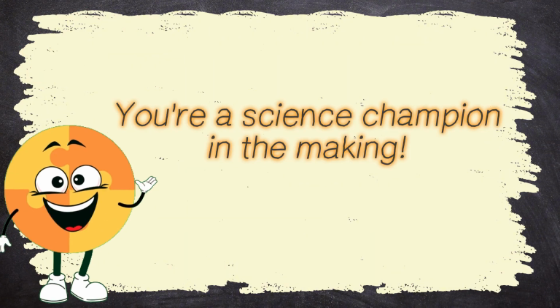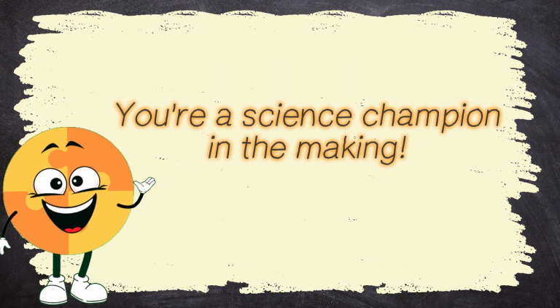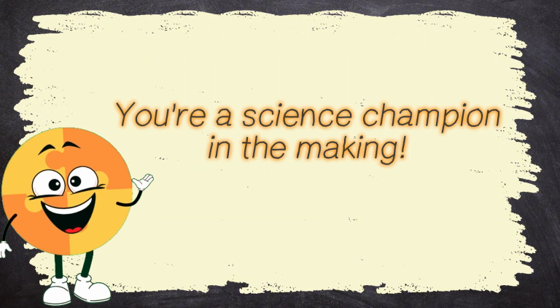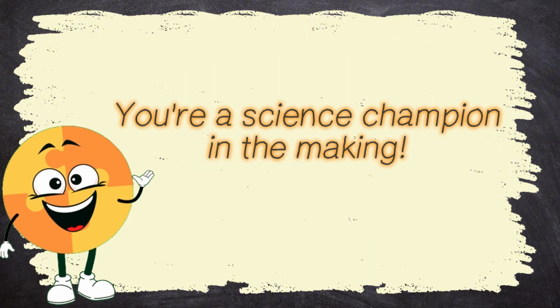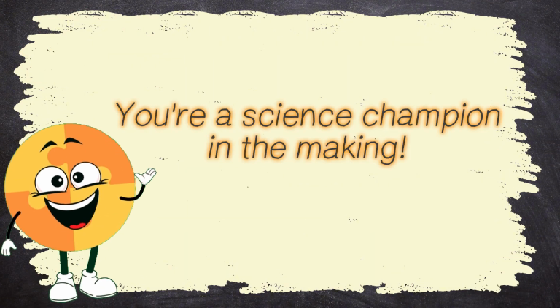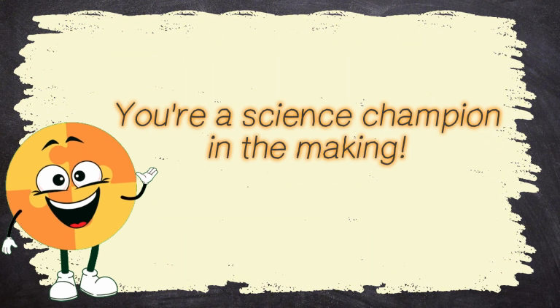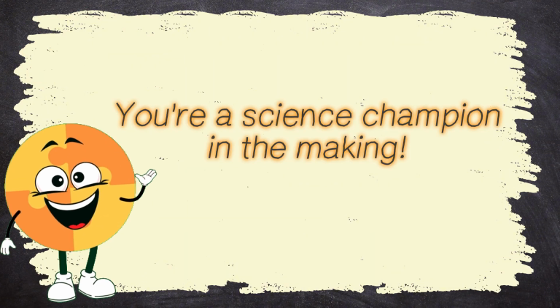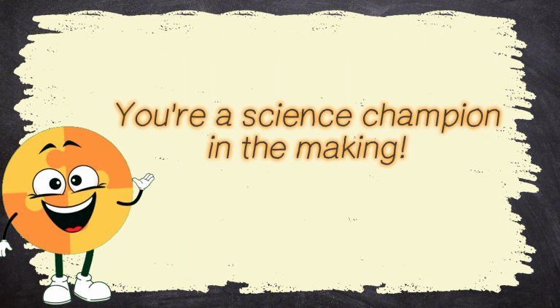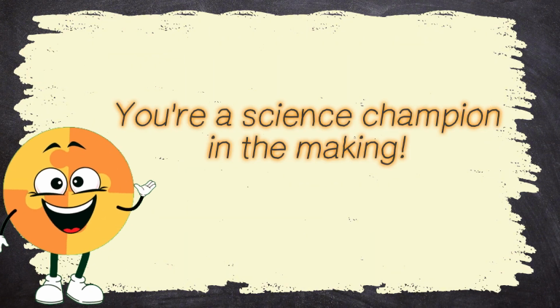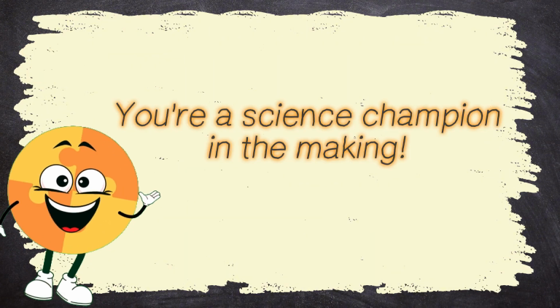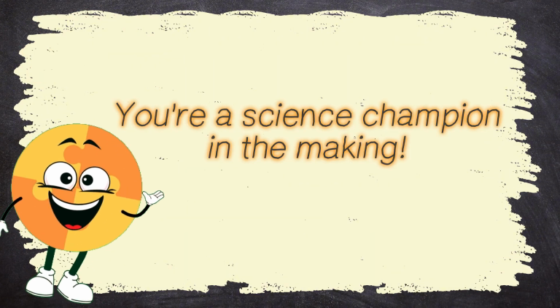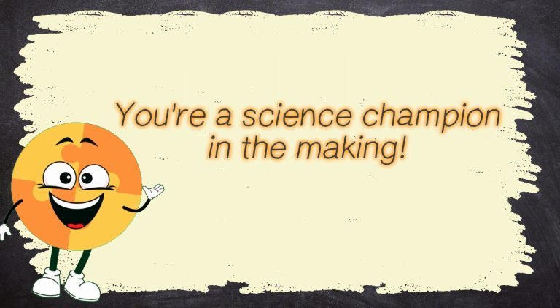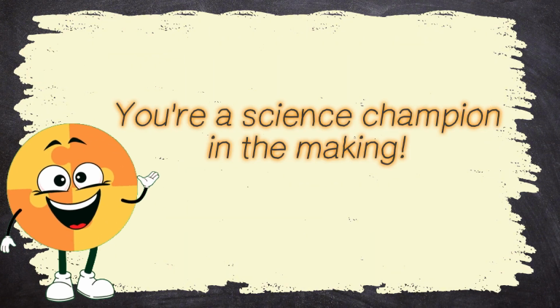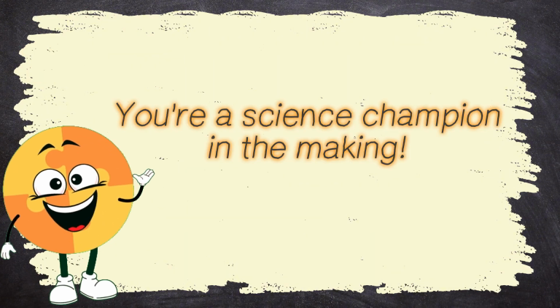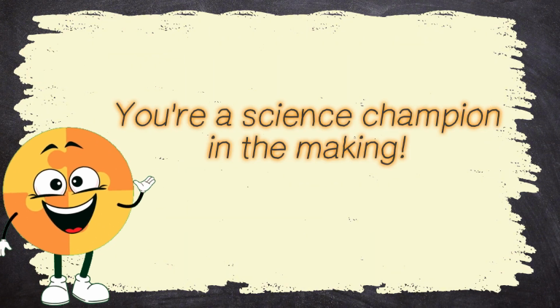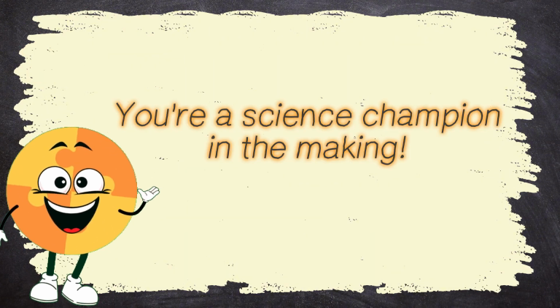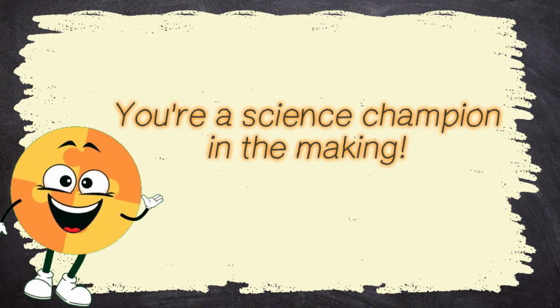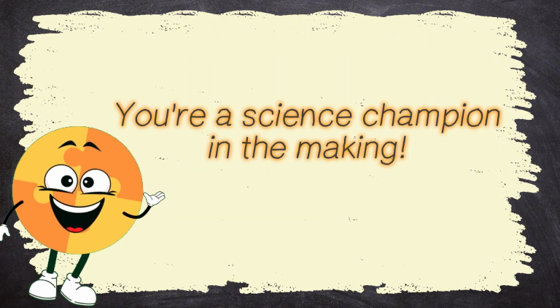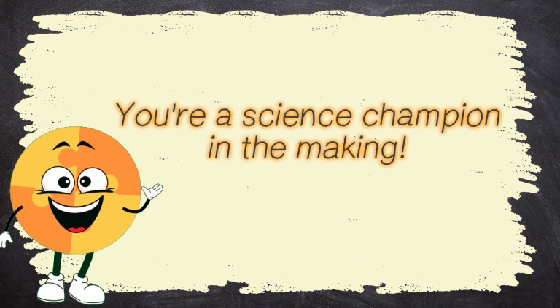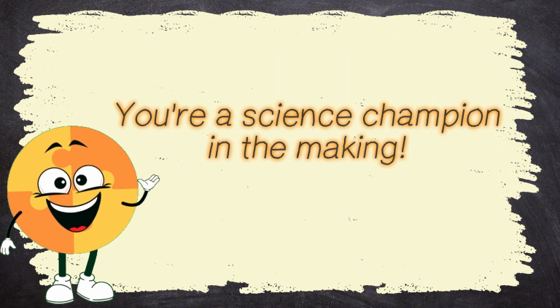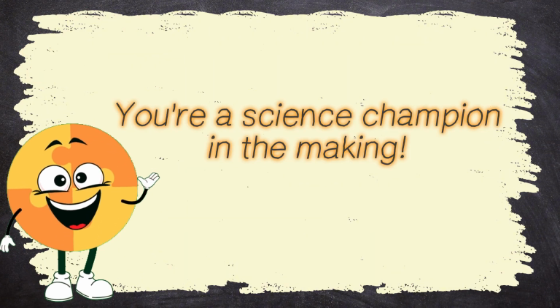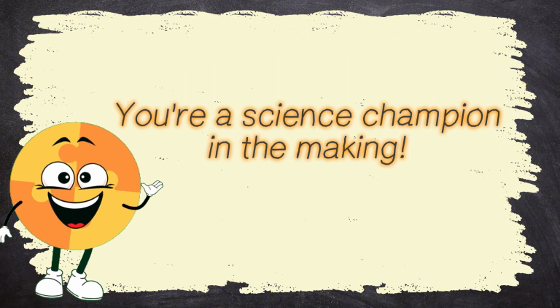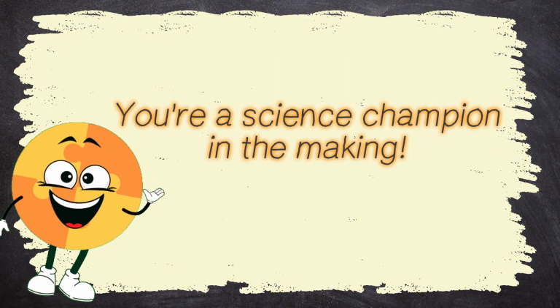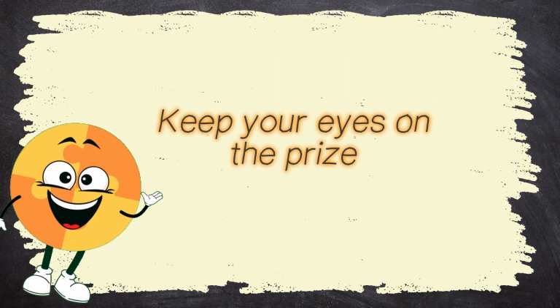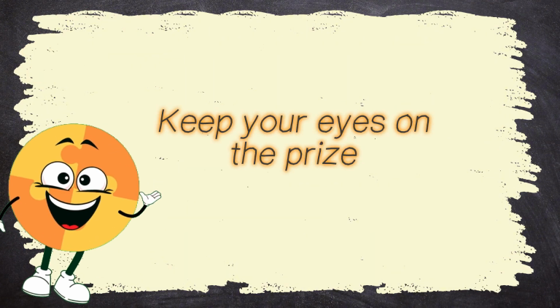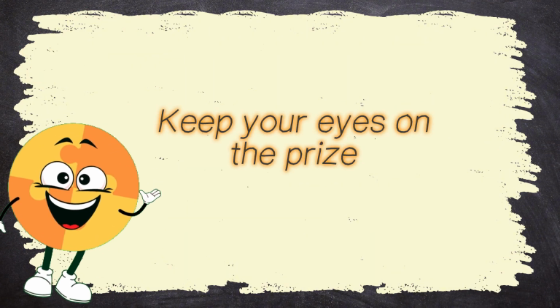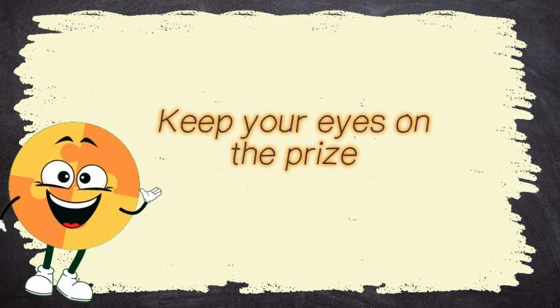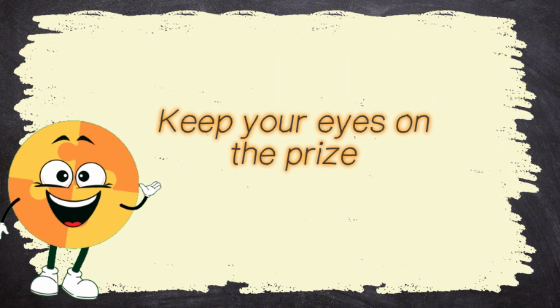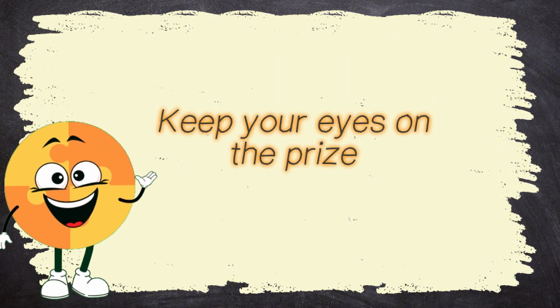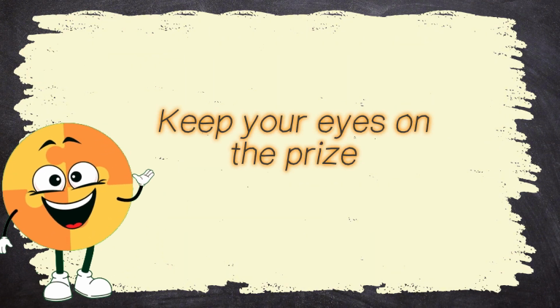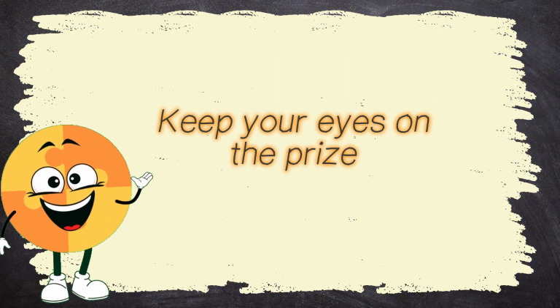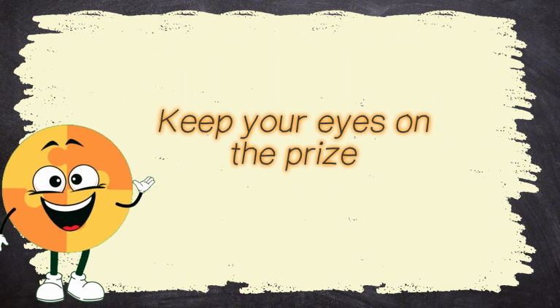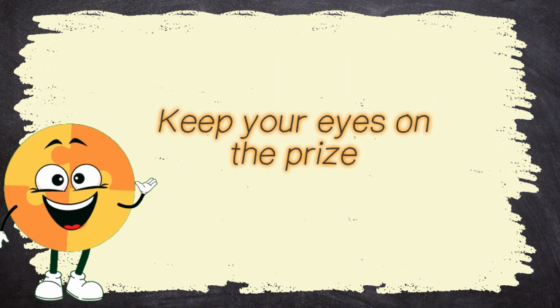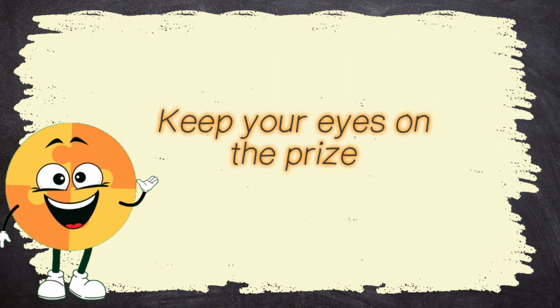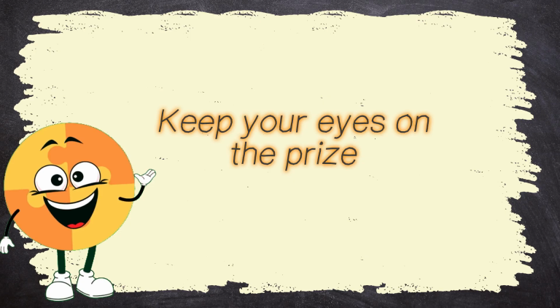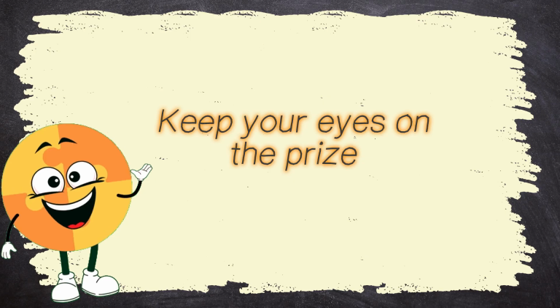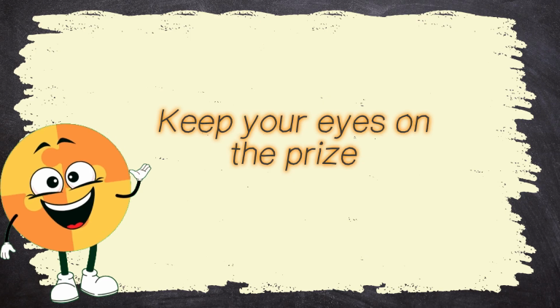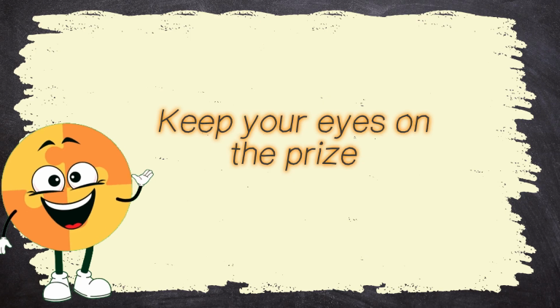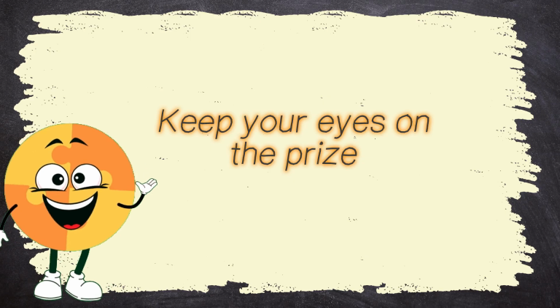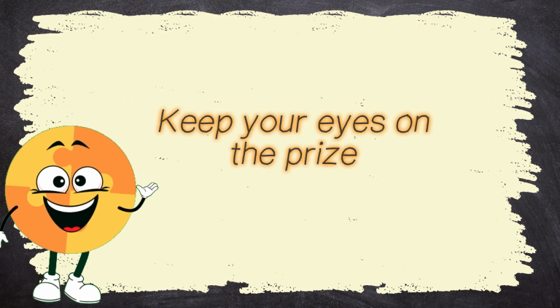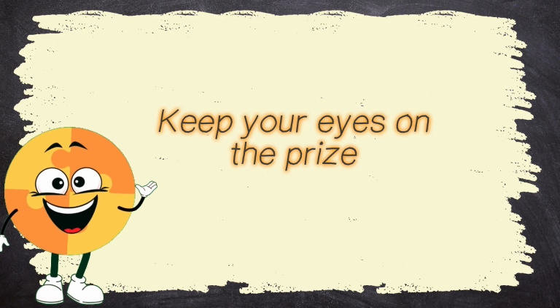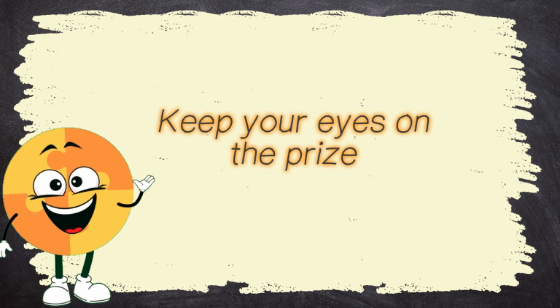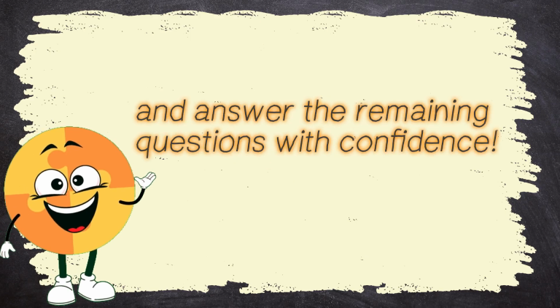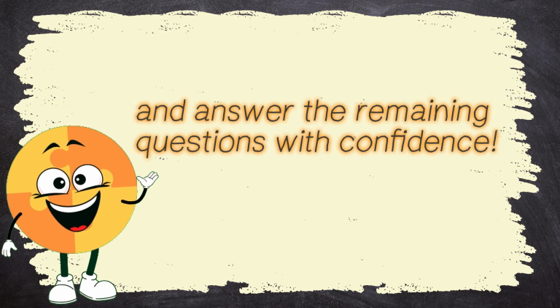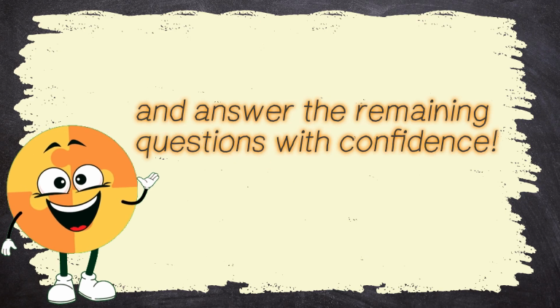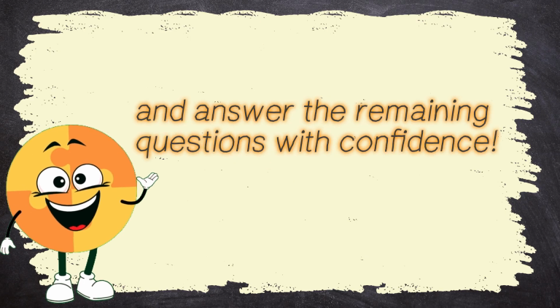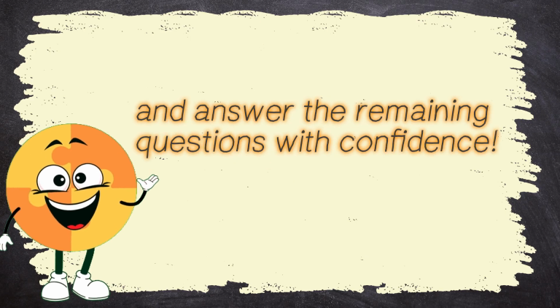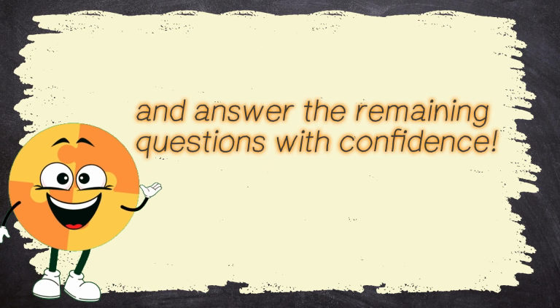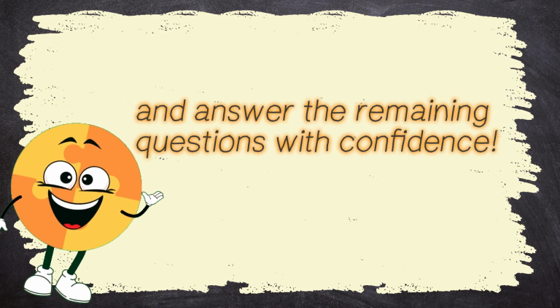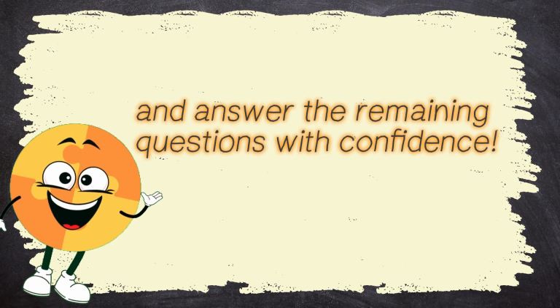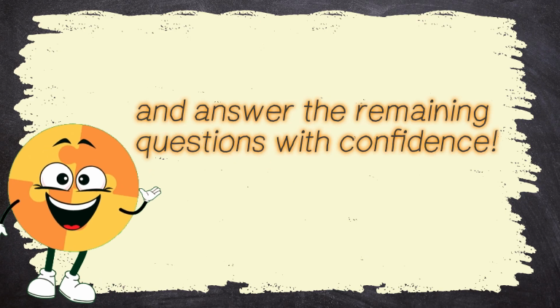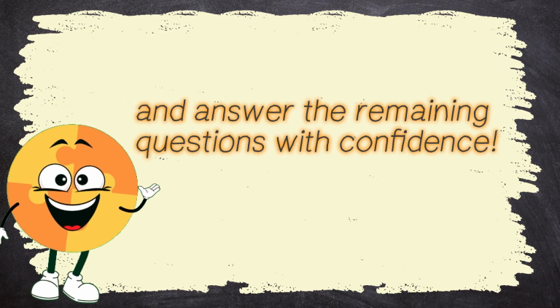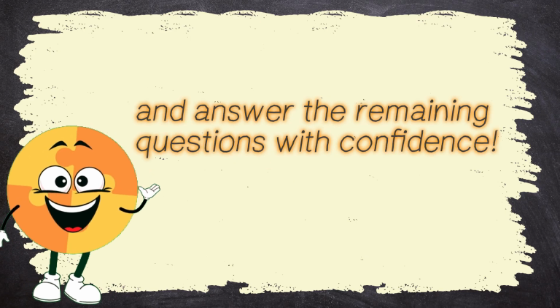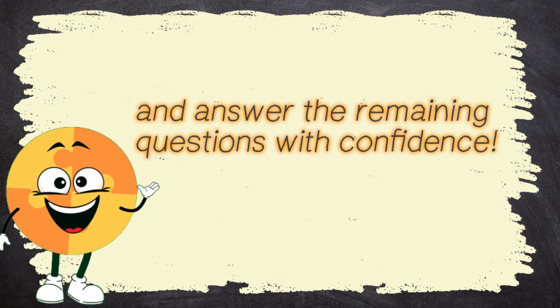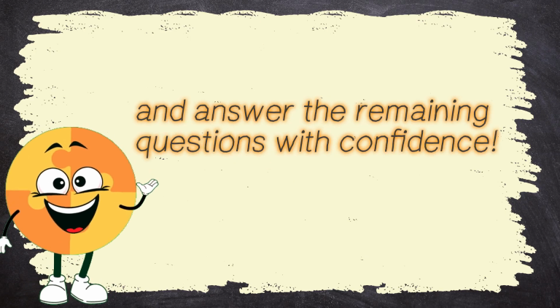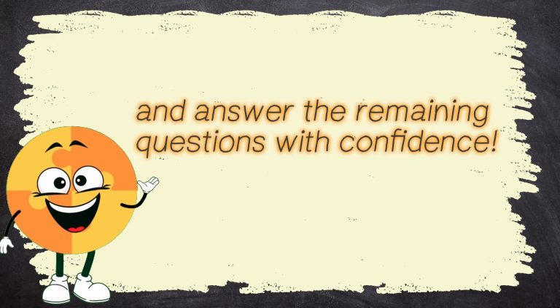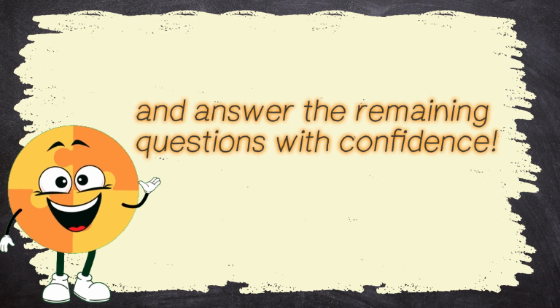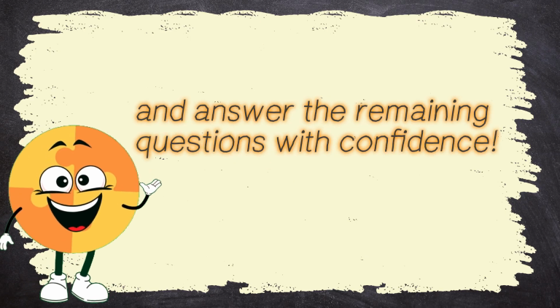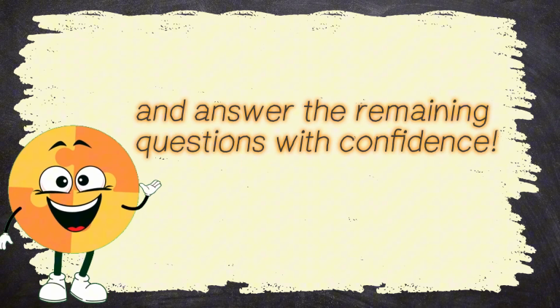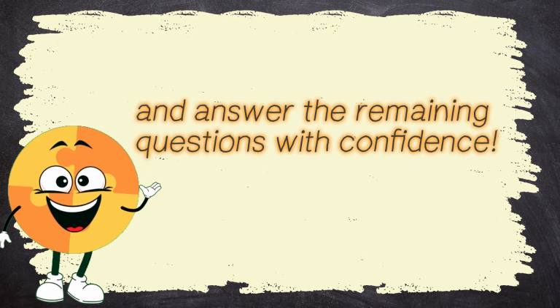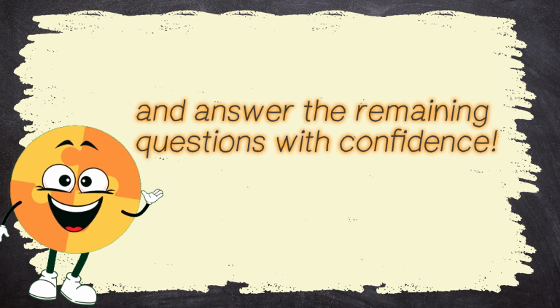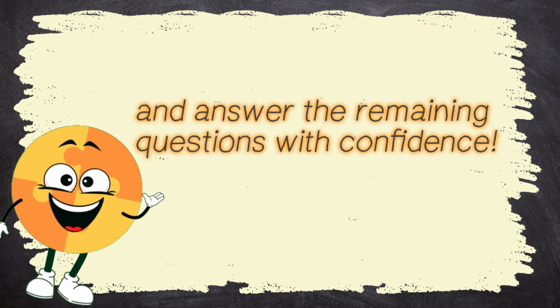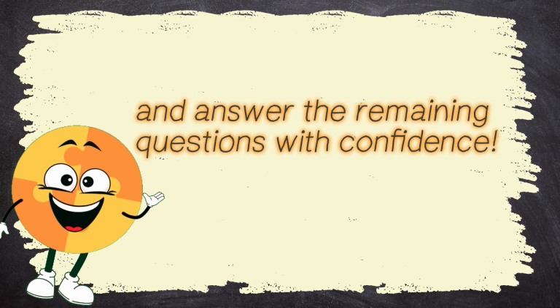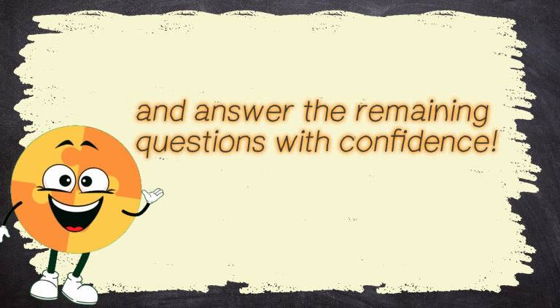You're a science champion in the making! Keep your eyes on the prize and answer the remaining questions with confidence!